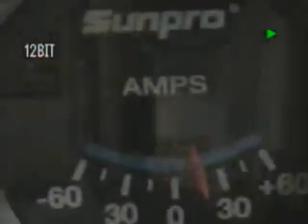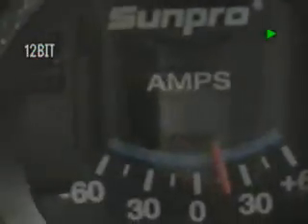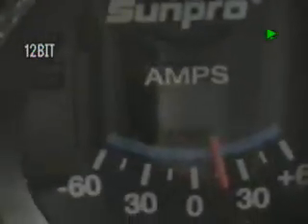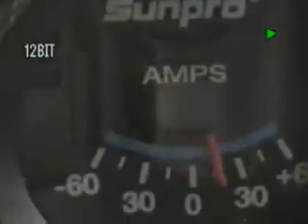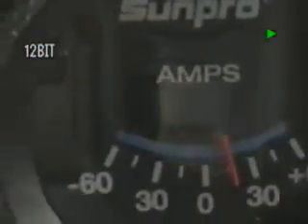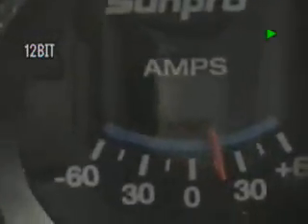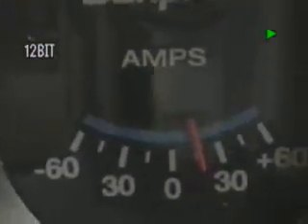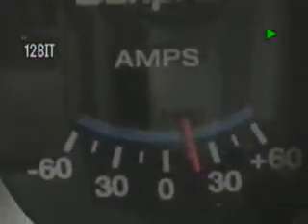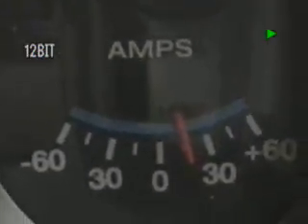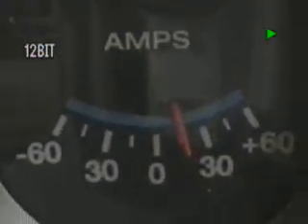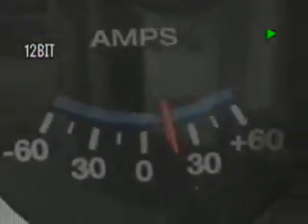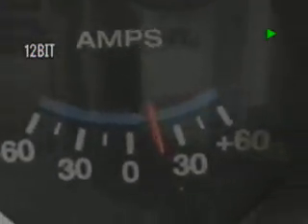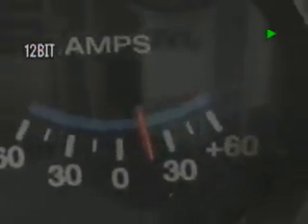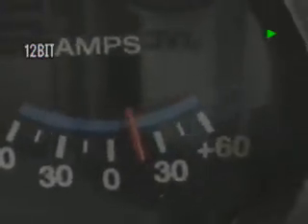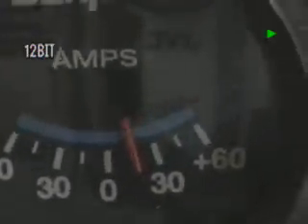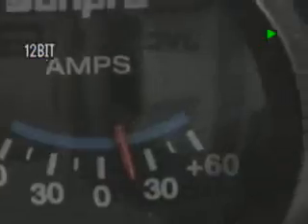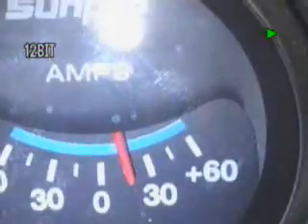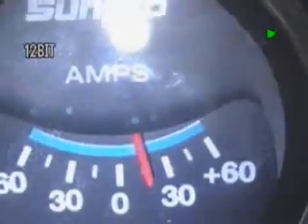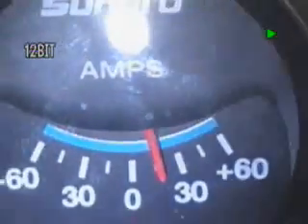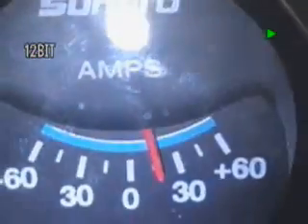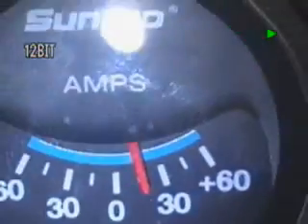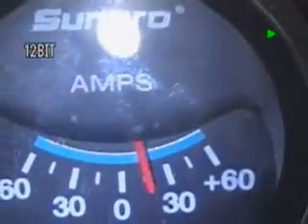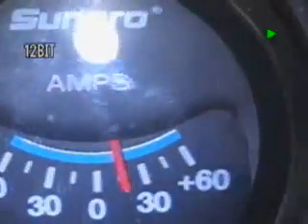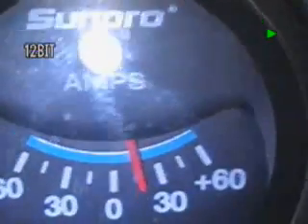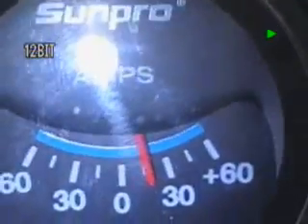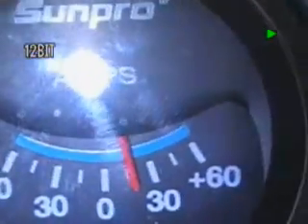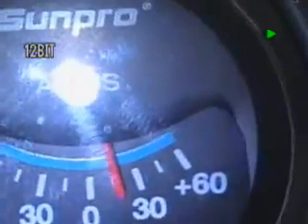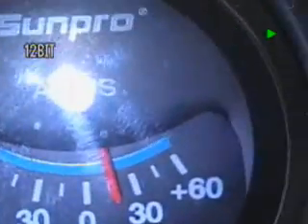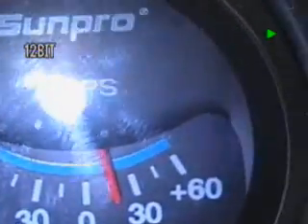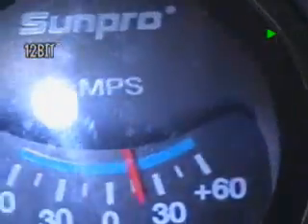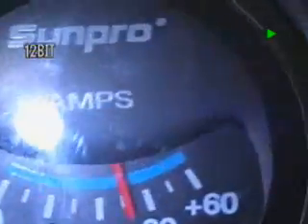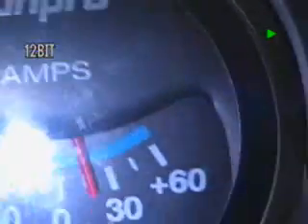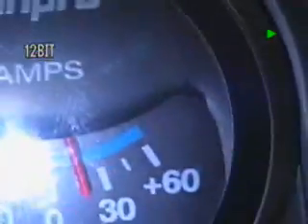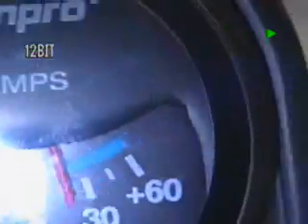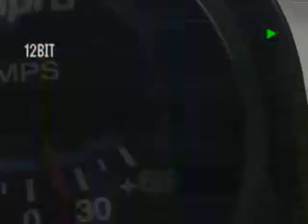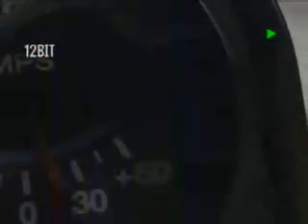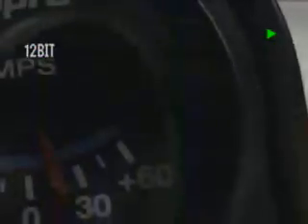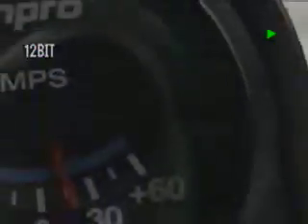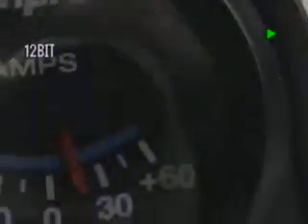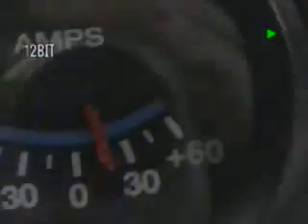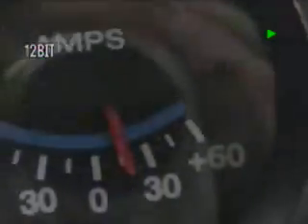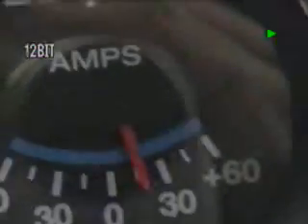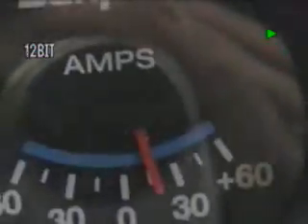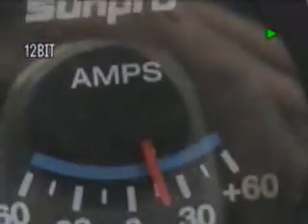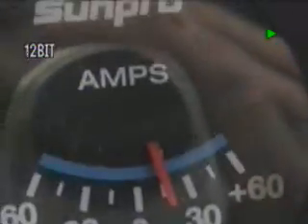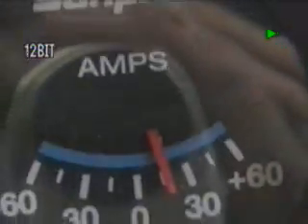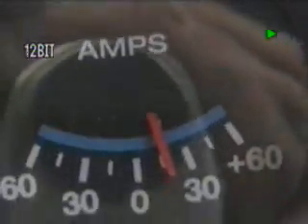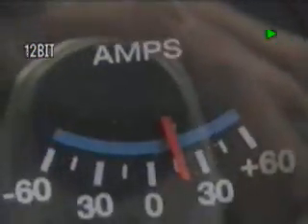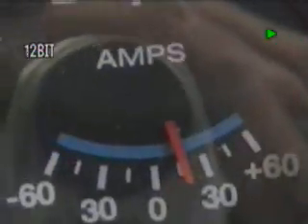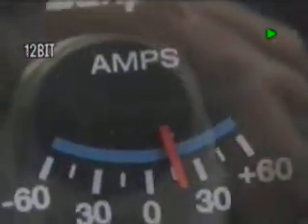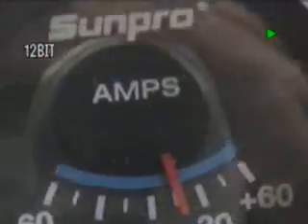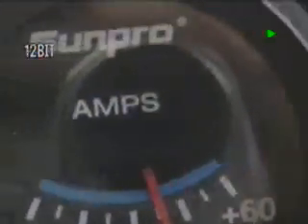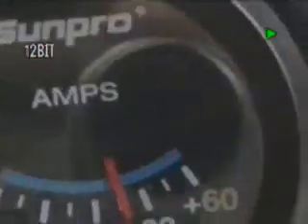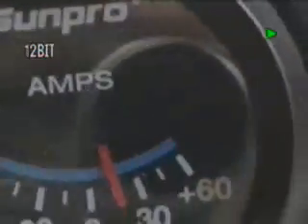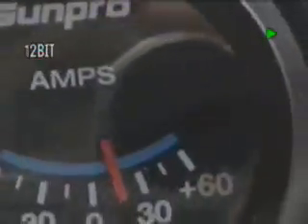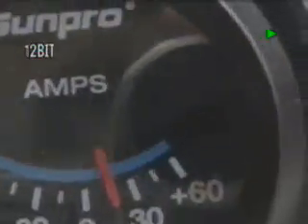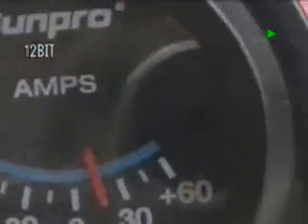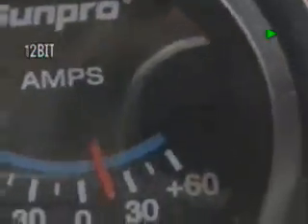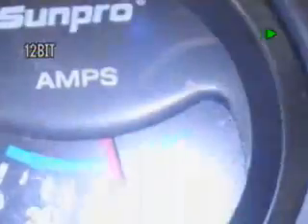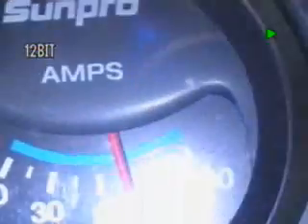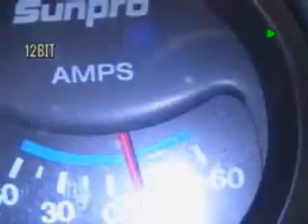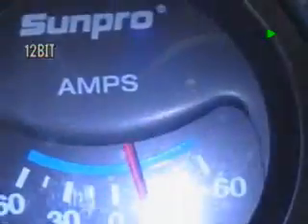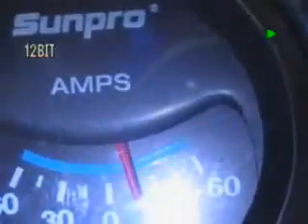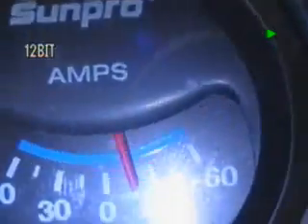And here's the amp meter, and we're running just a hair over 15 amps right now — just a touch over 15.